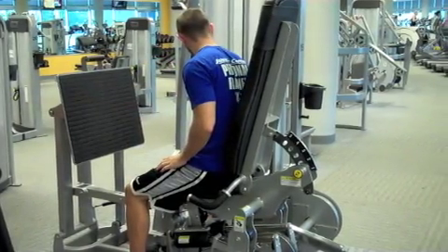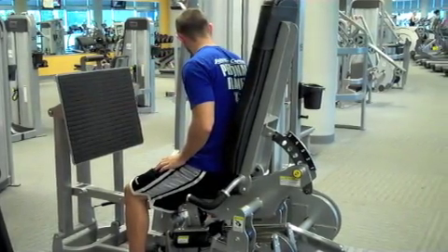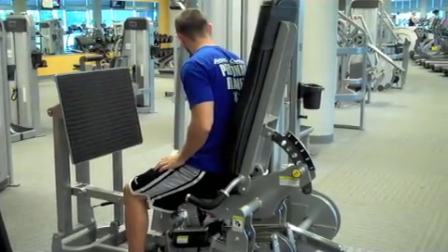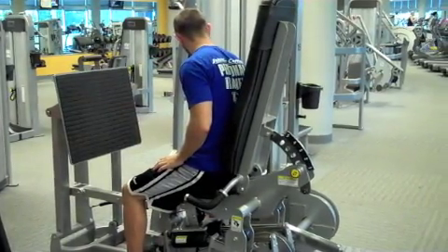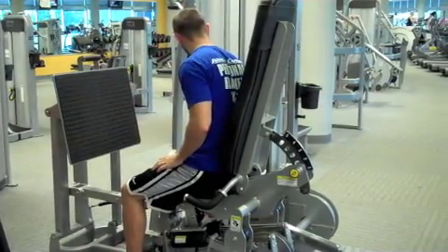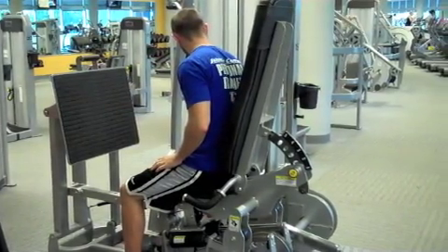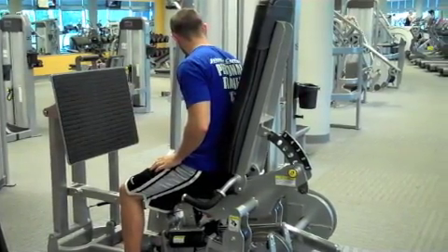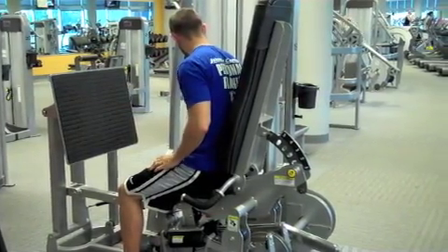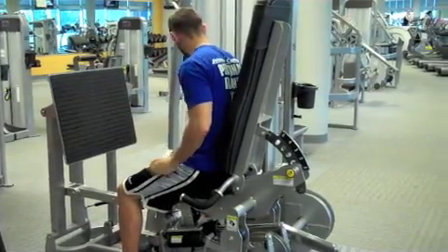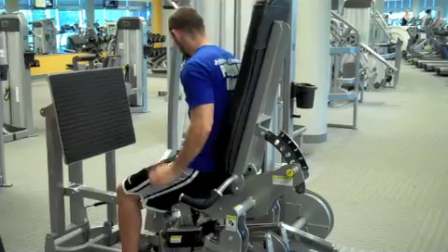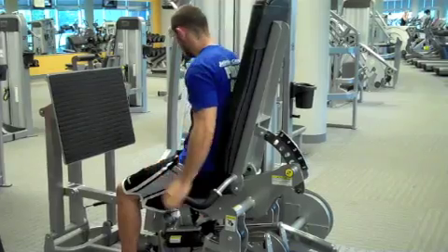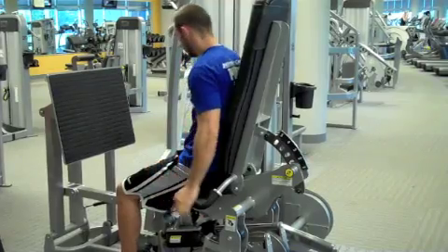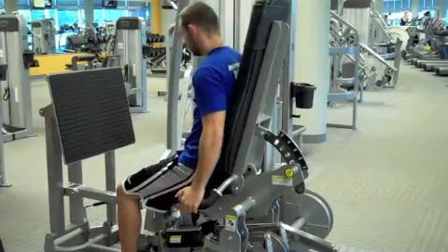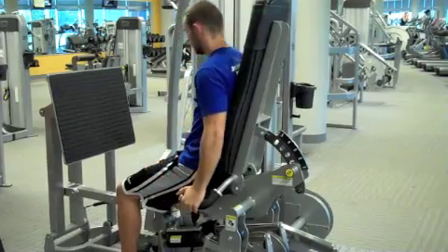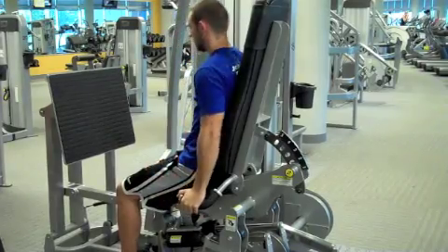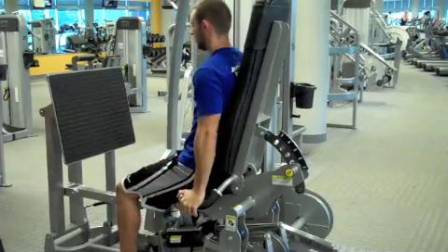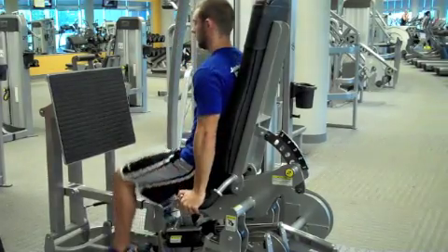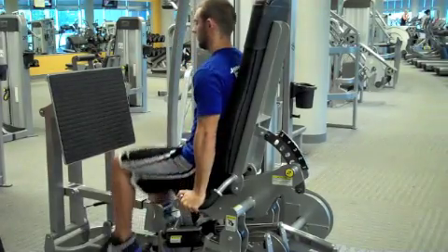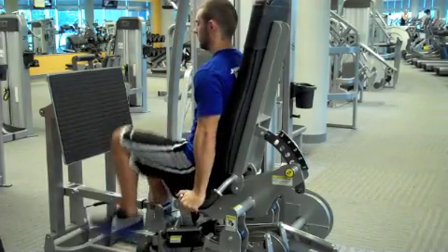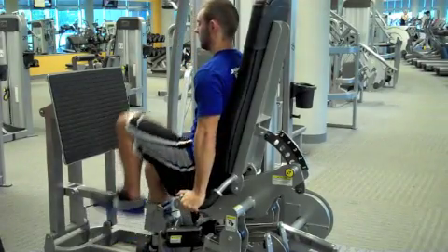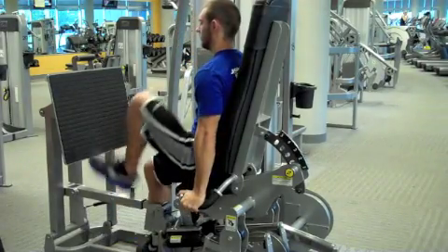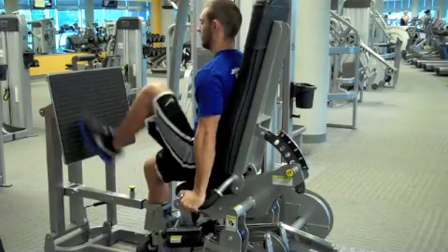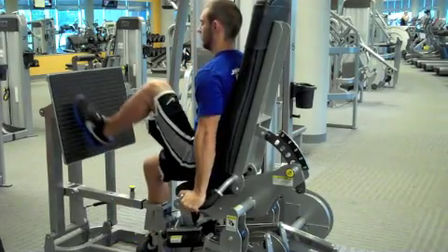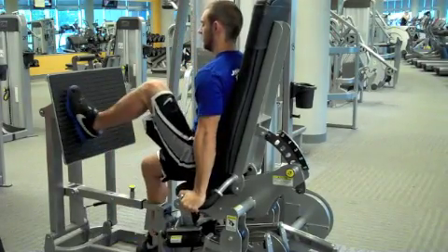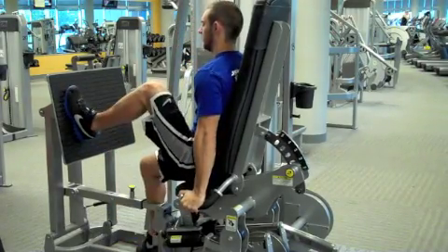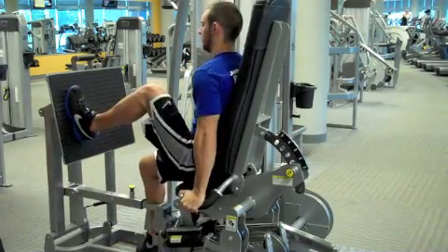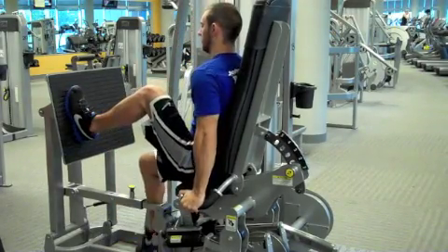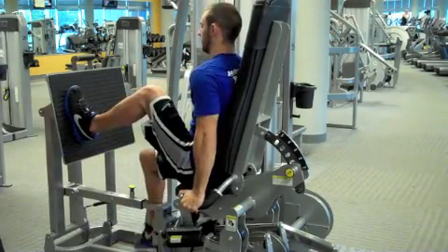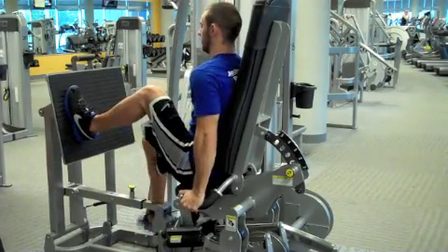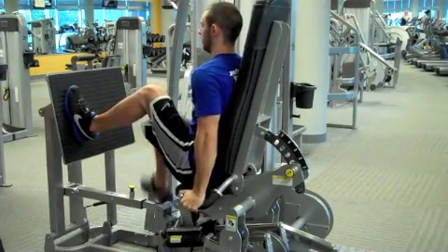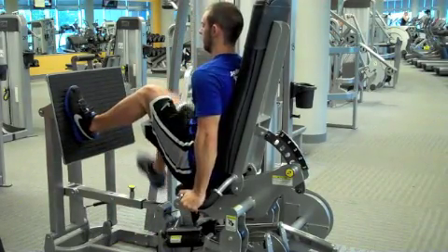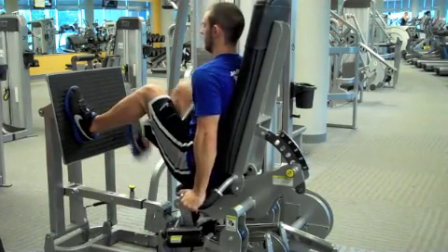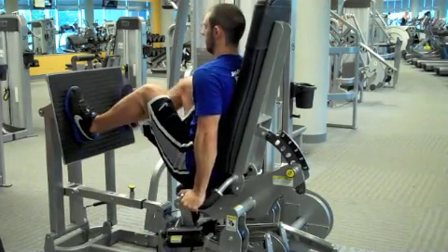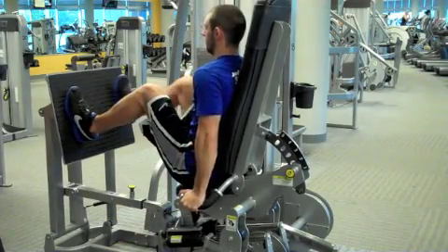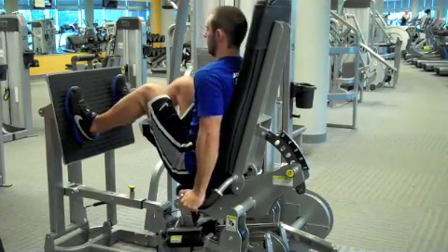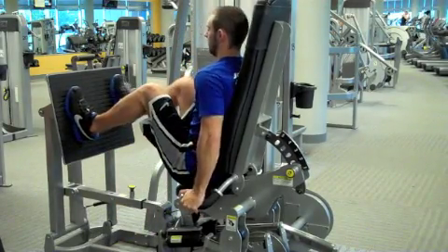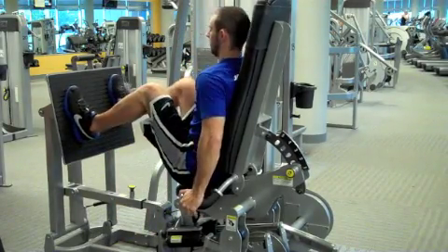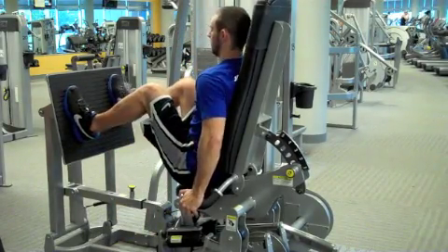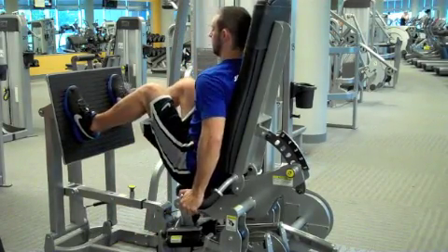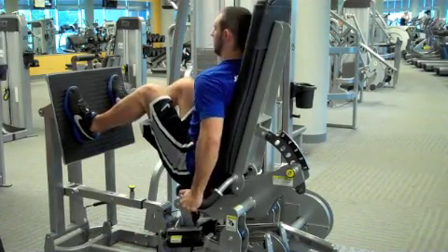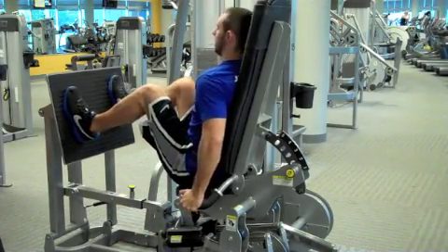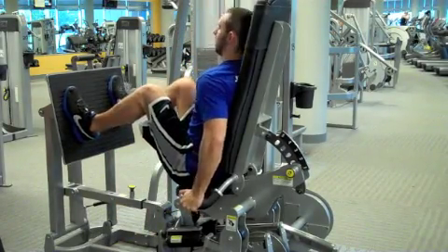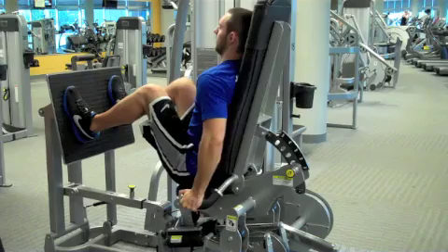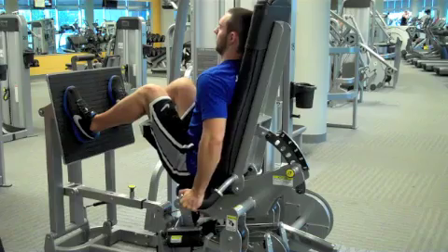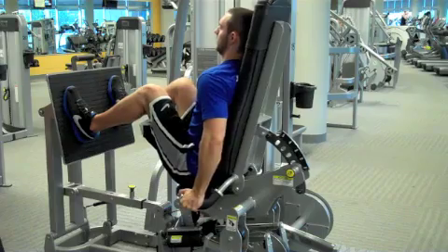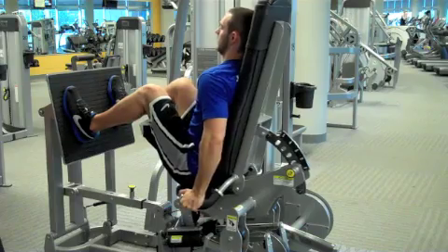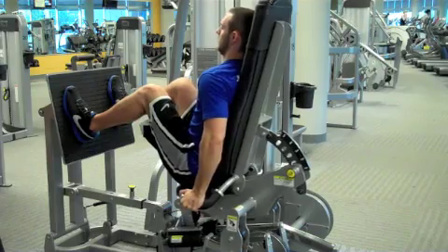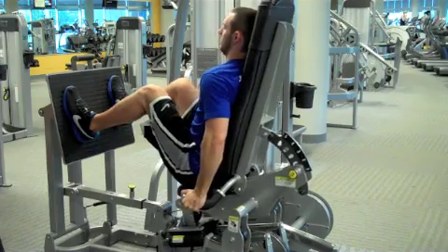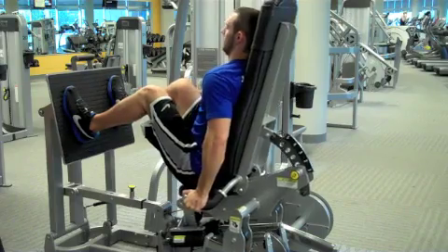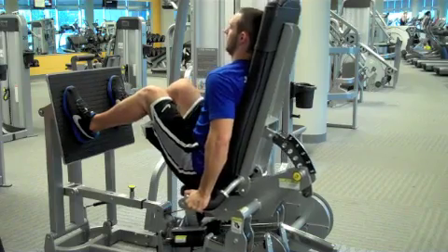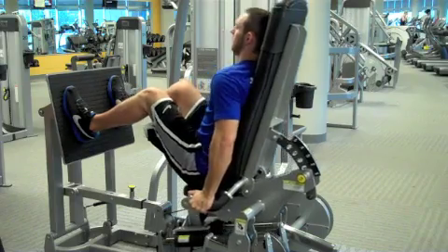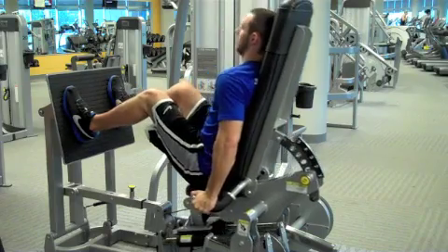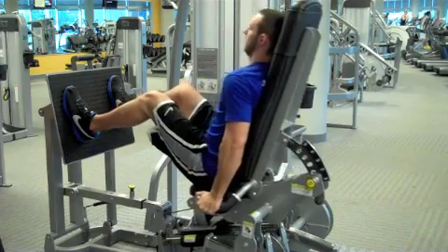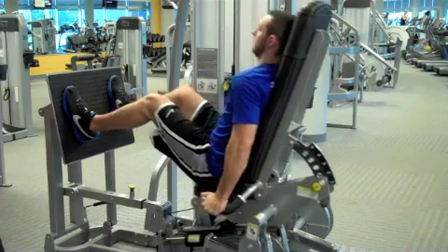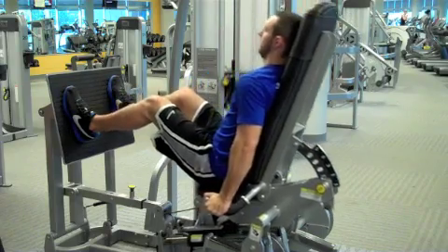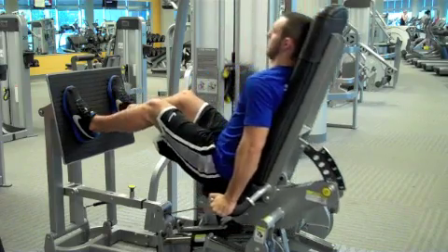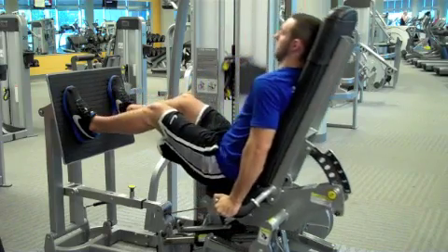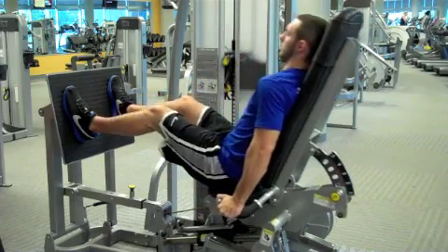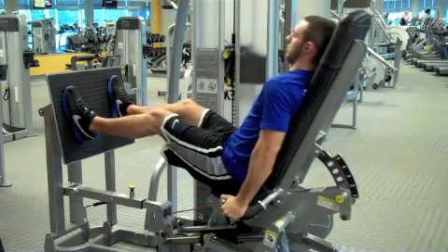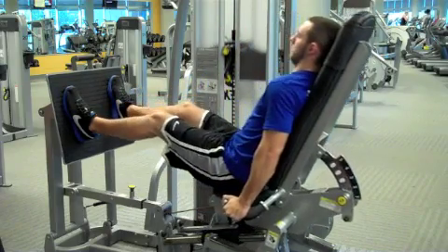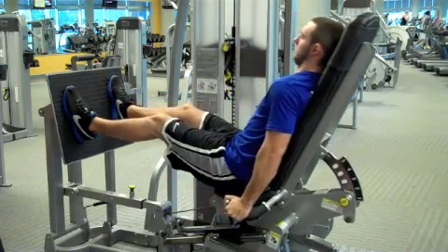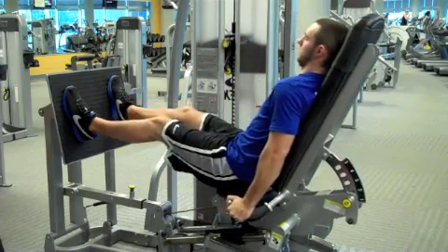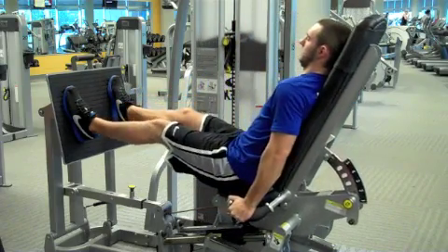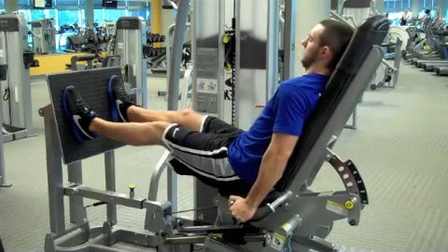Place your feet in the center of the footplate about shoulder width apart. Your knees should be bent at approximately 90 degrees to begin the exercise.